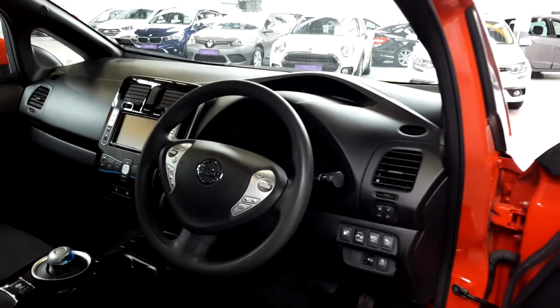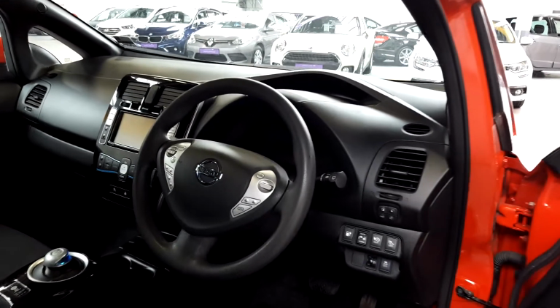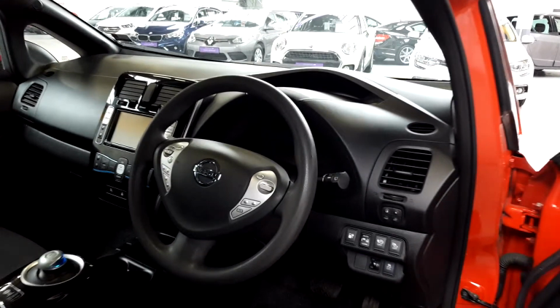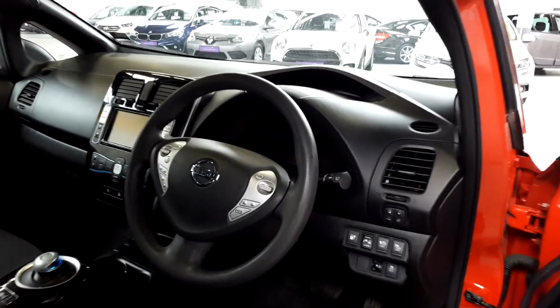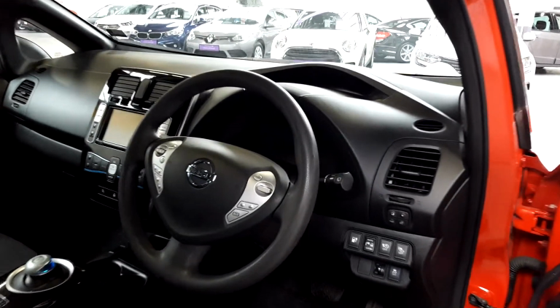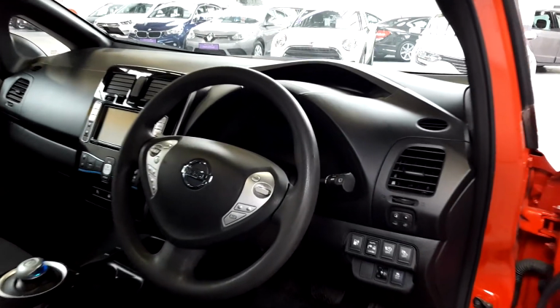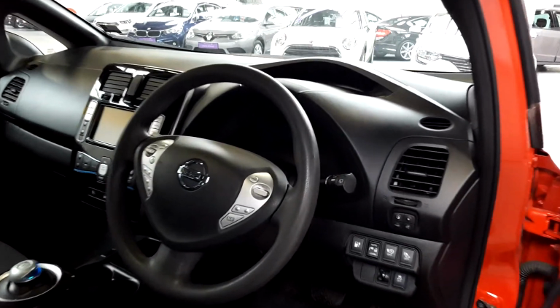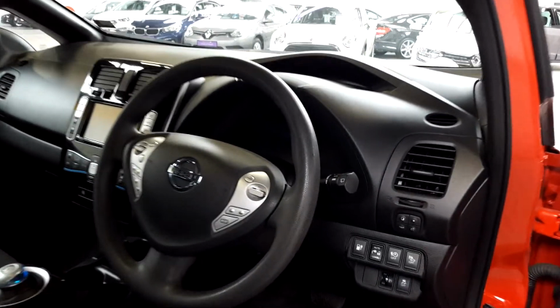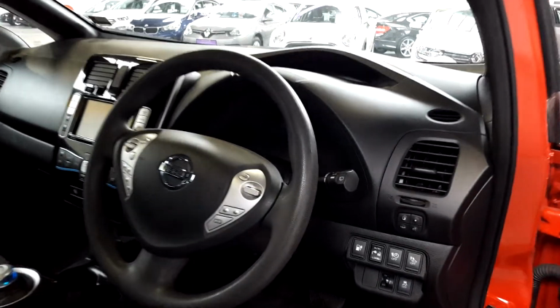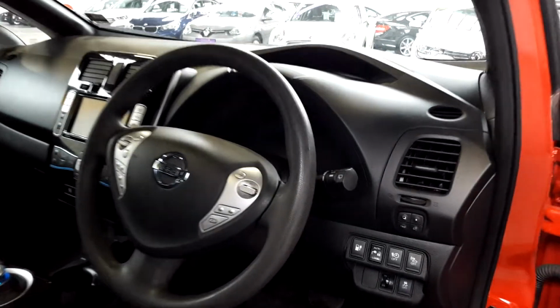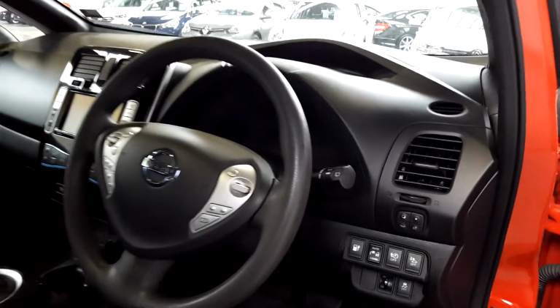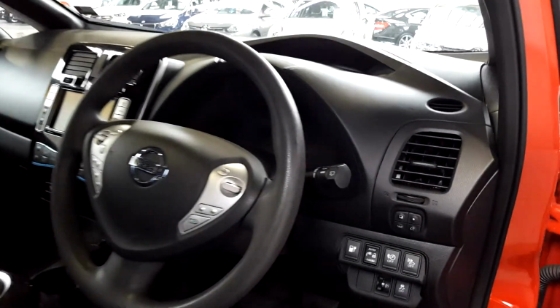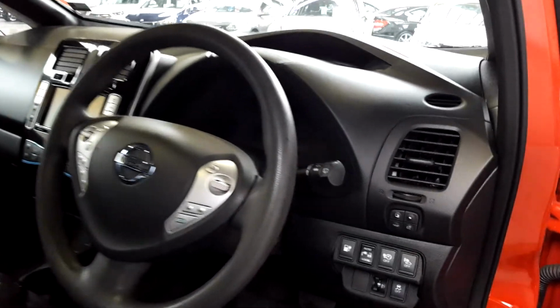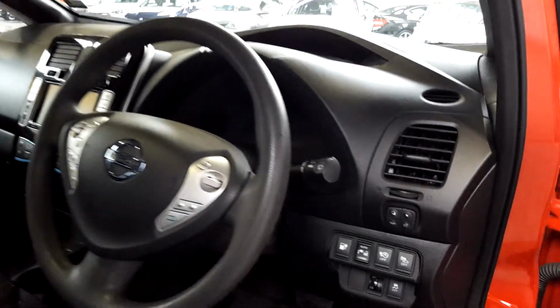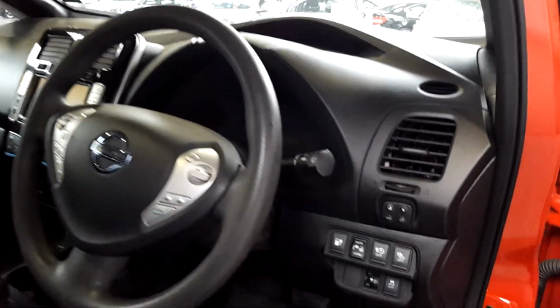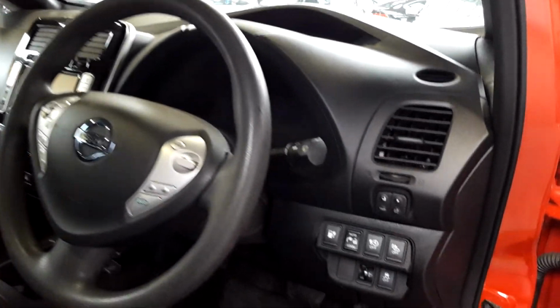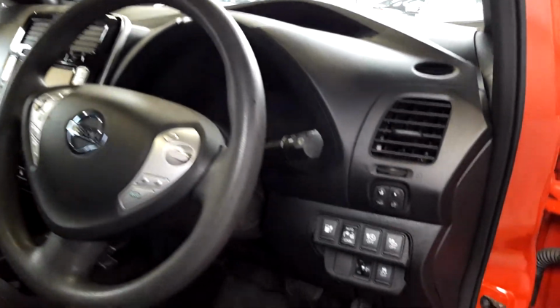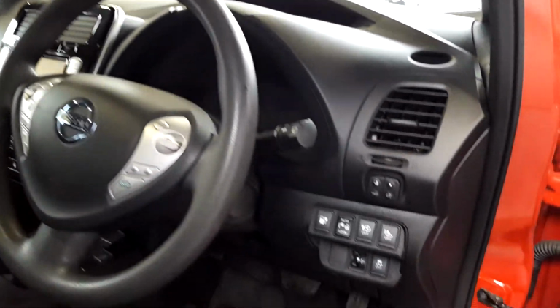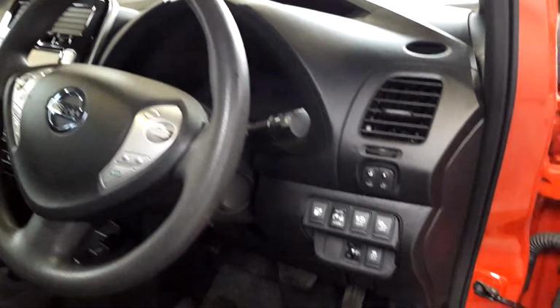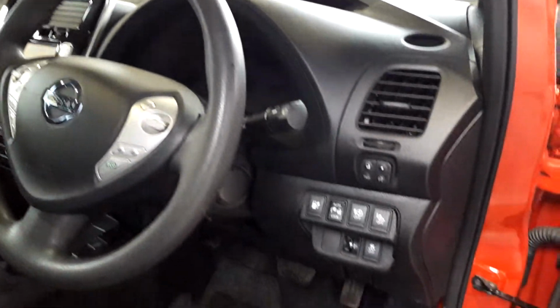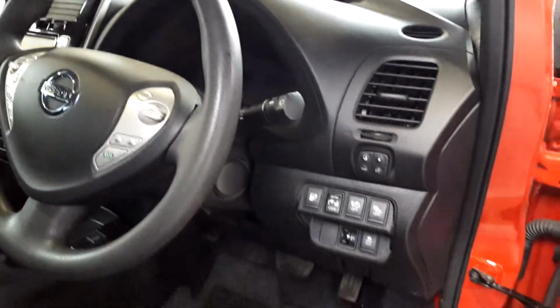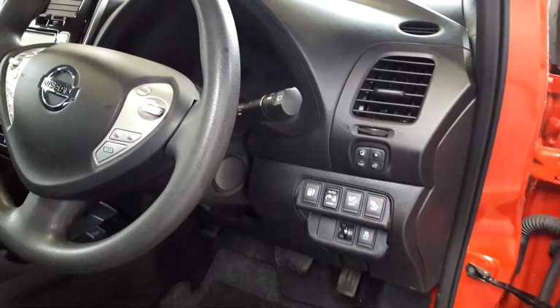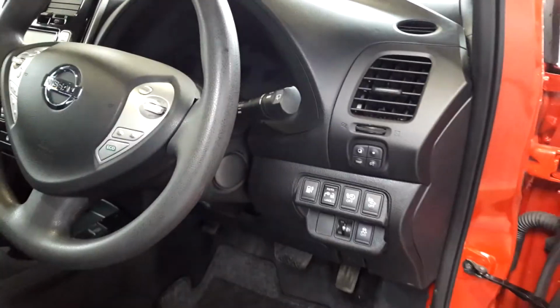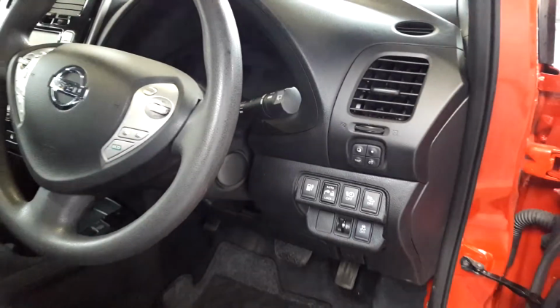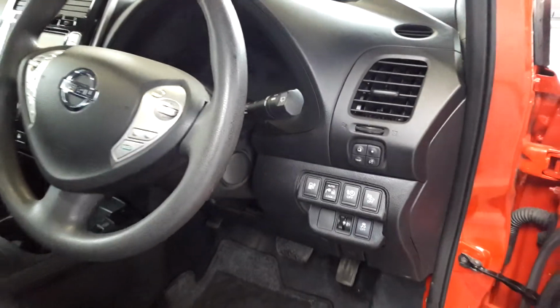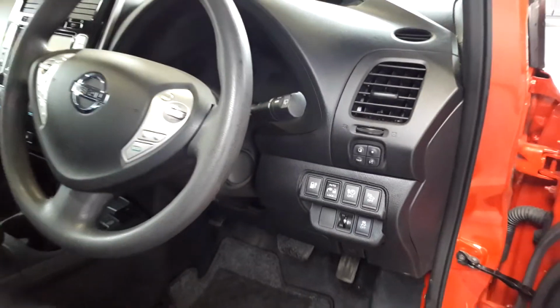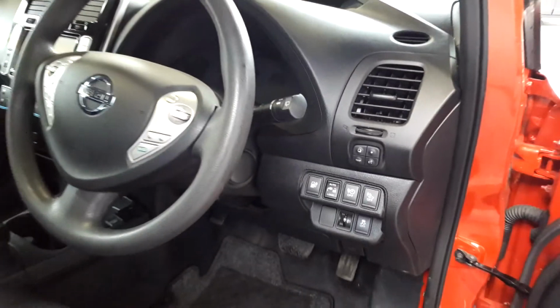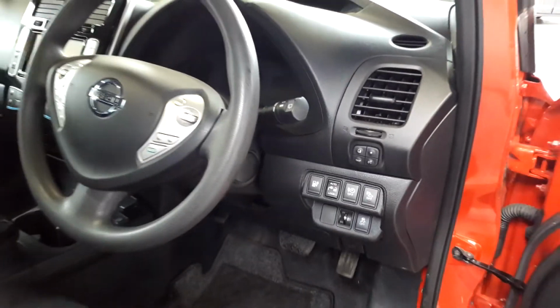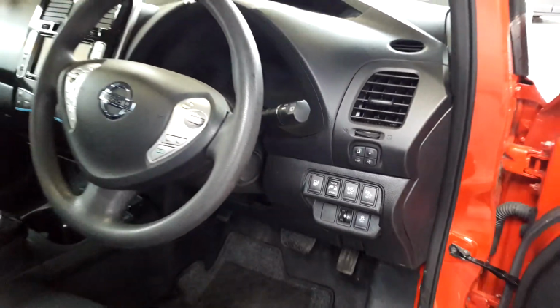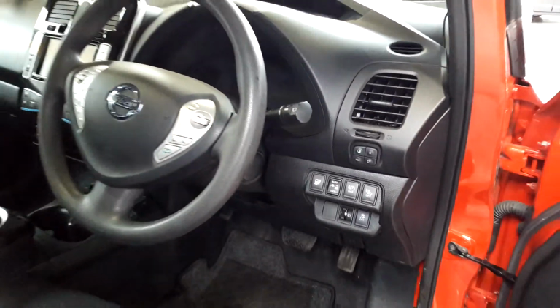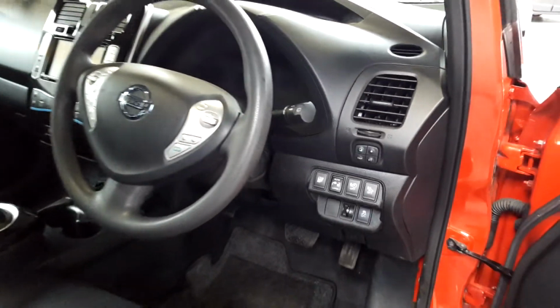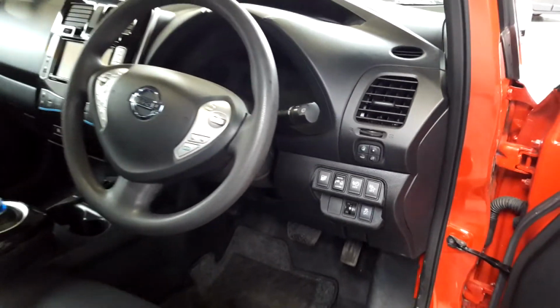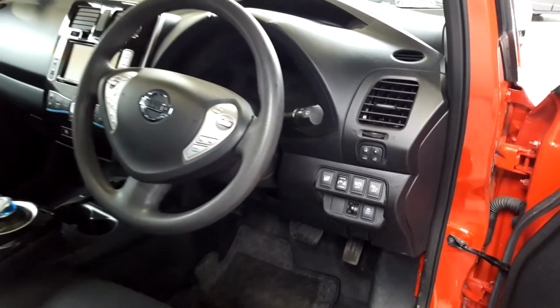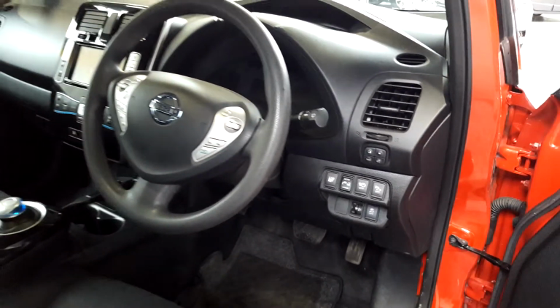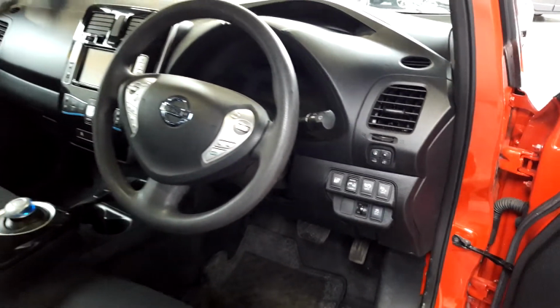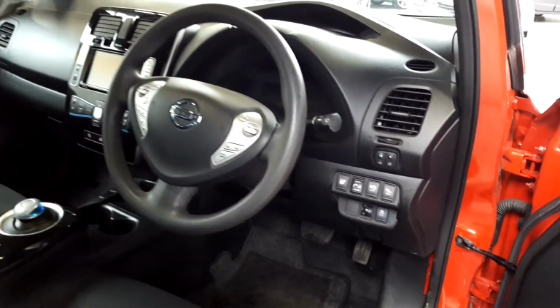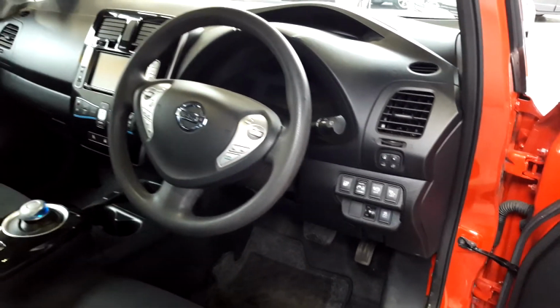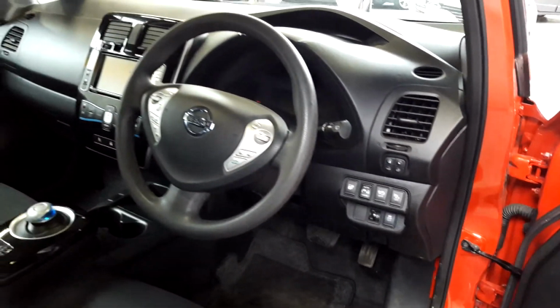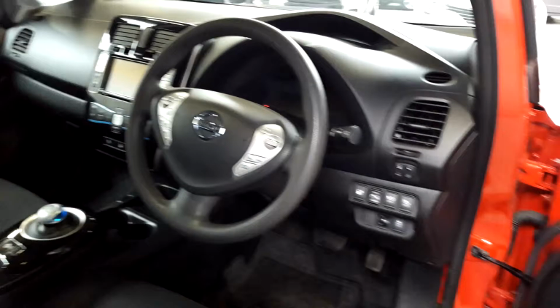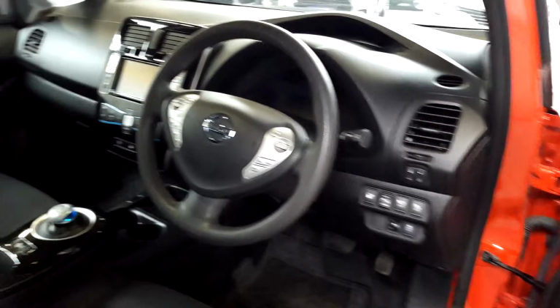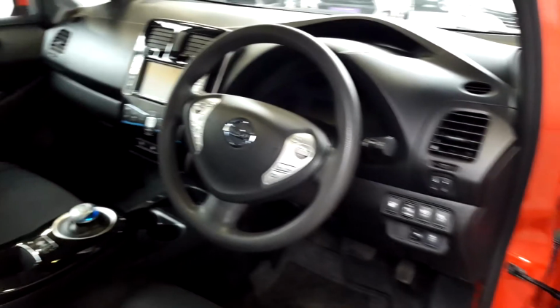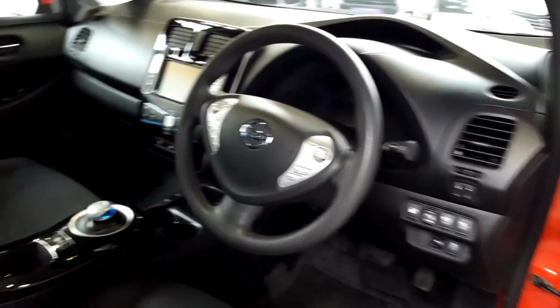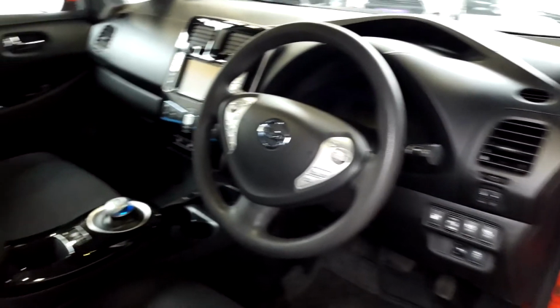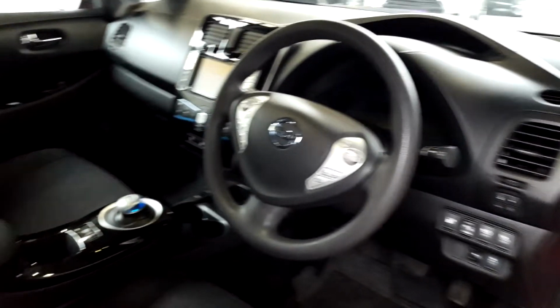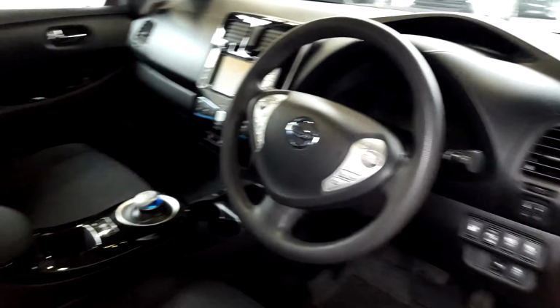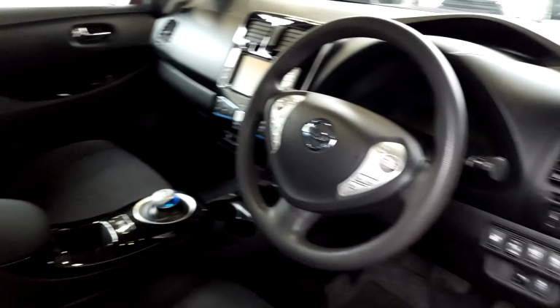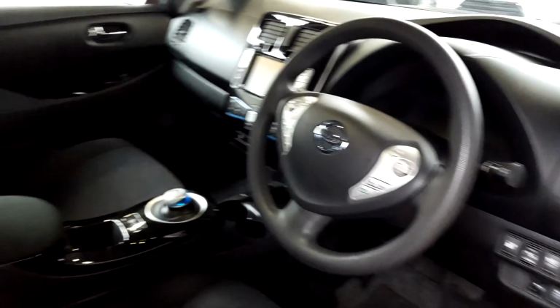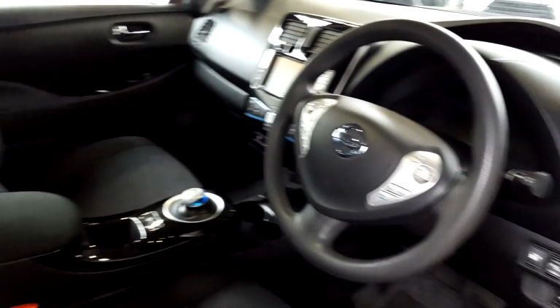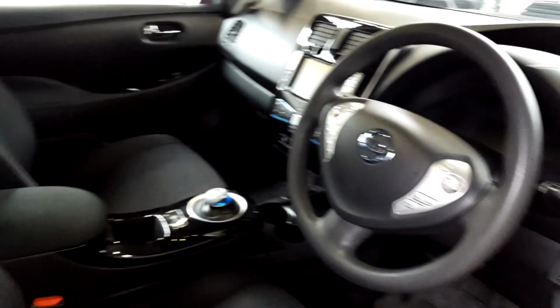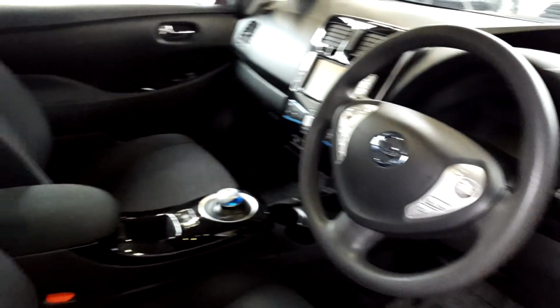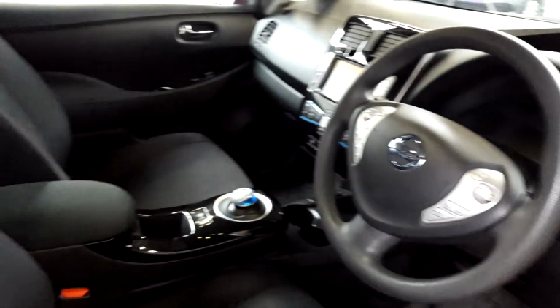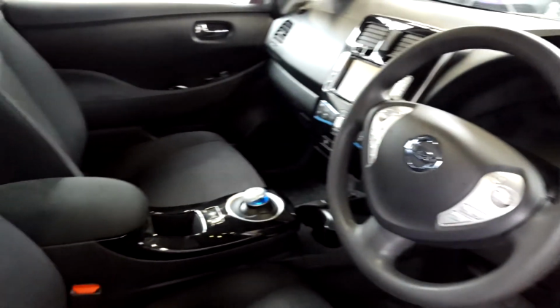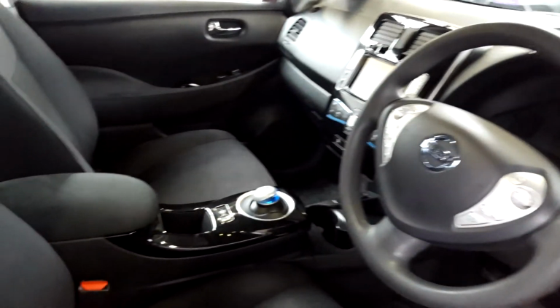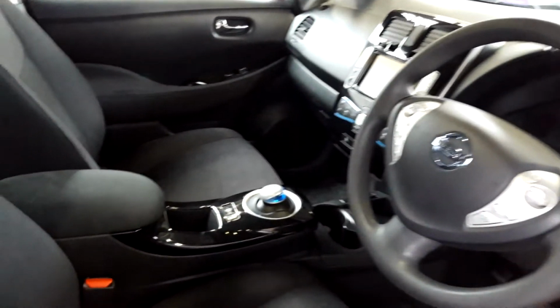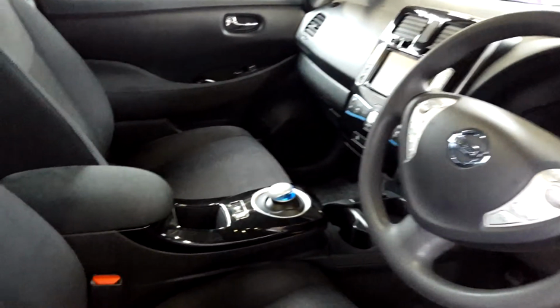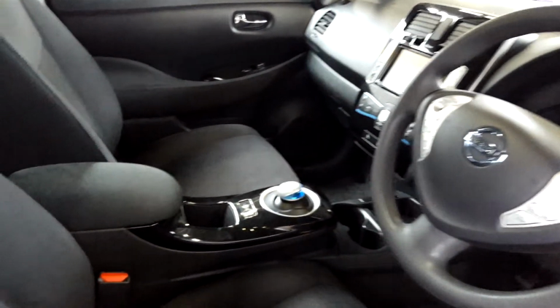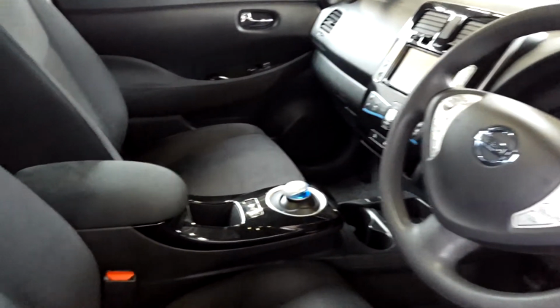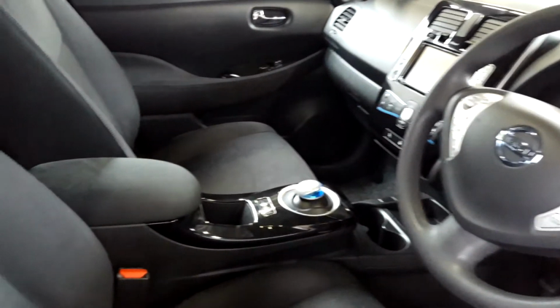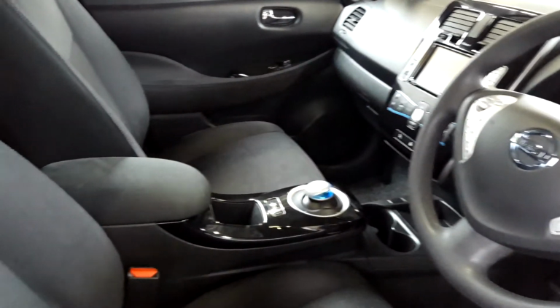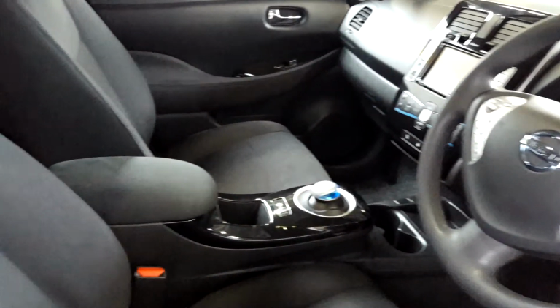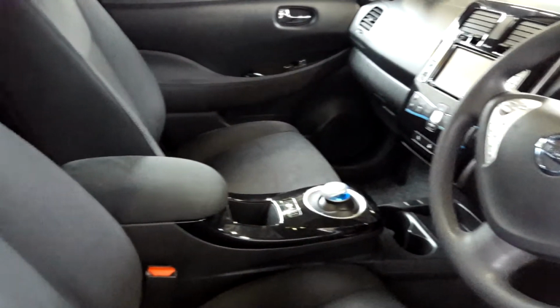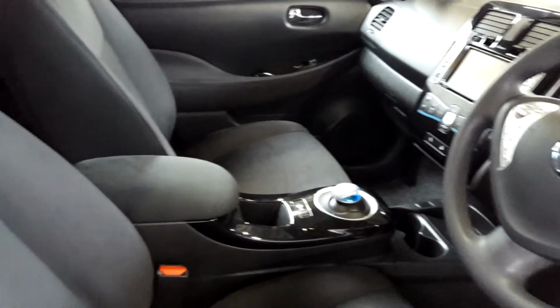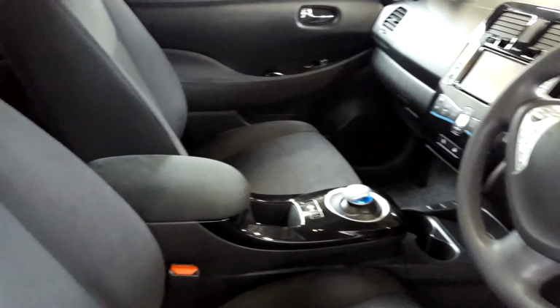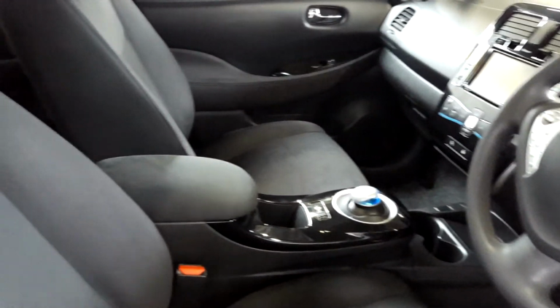It's a really nice car with lots of room inside as well. You can fit five adults no problem. It is of course automatic.